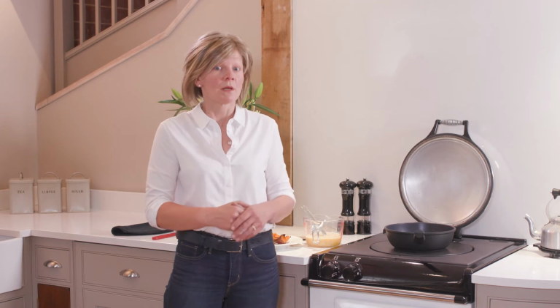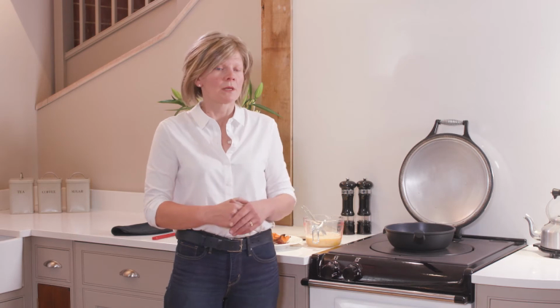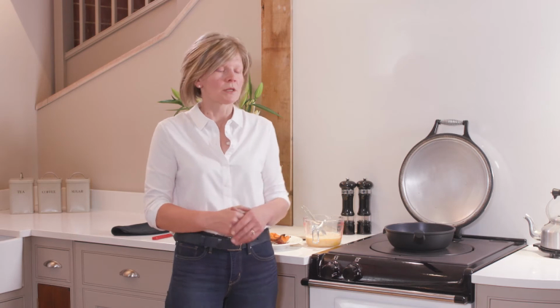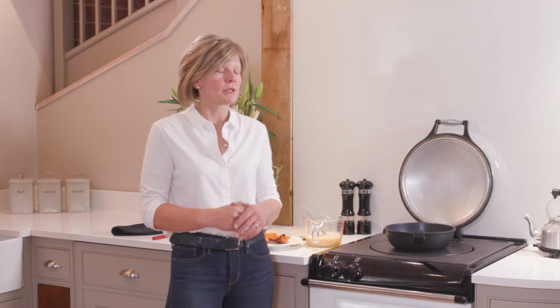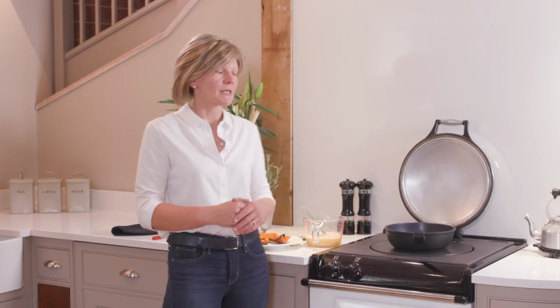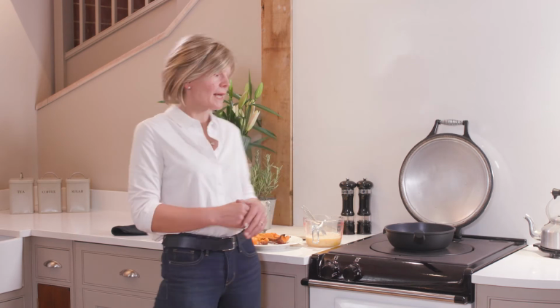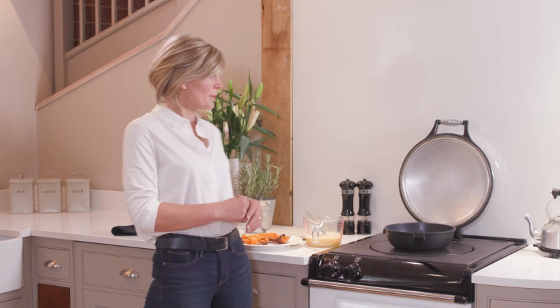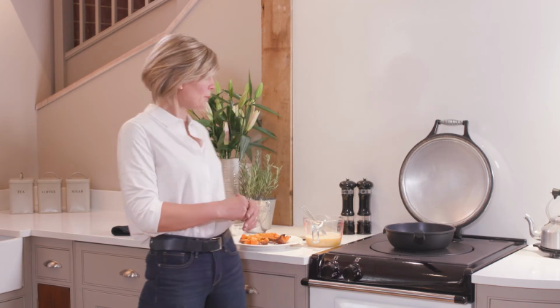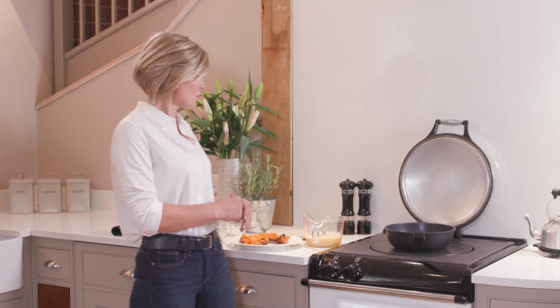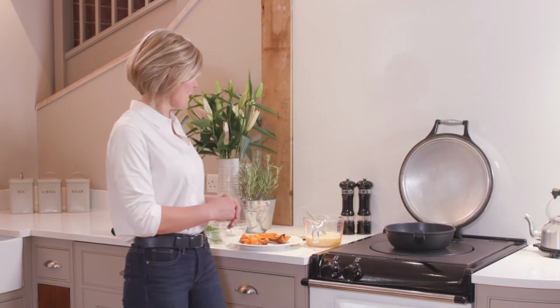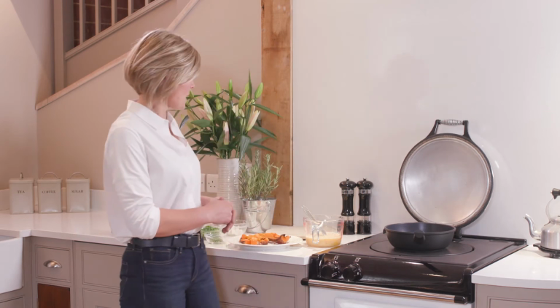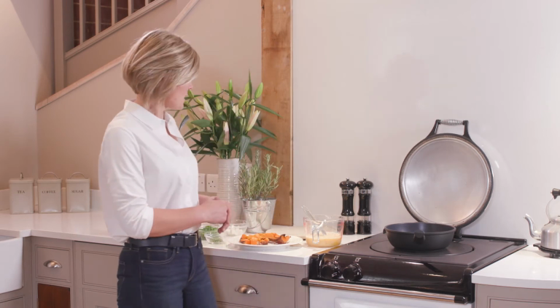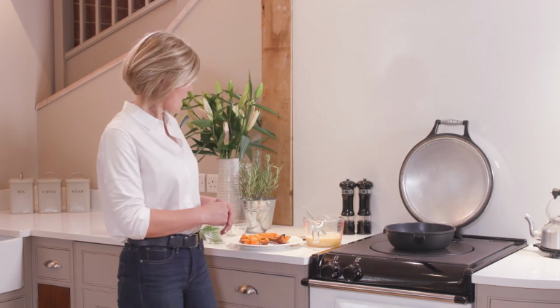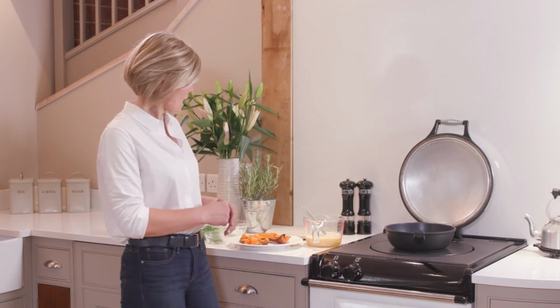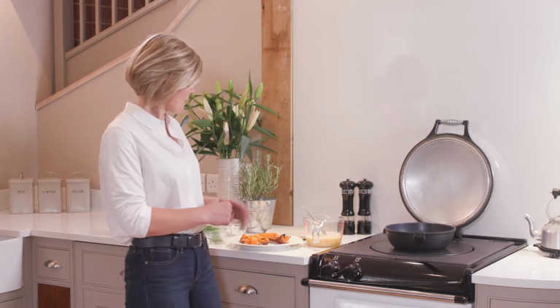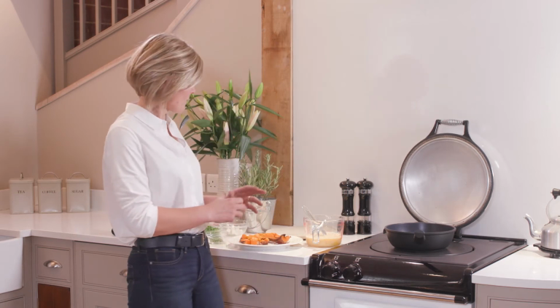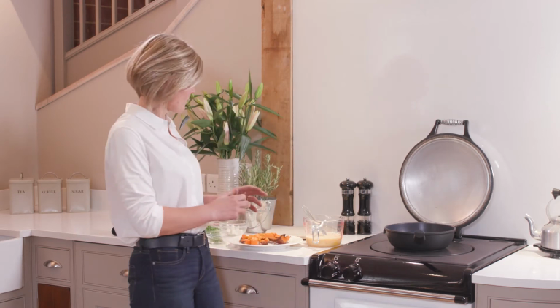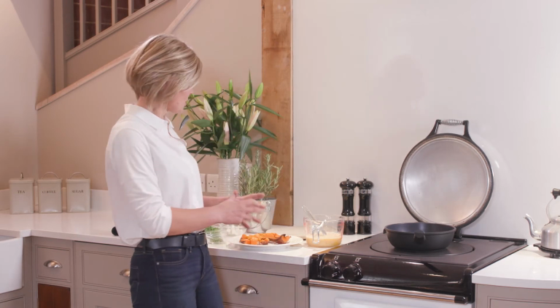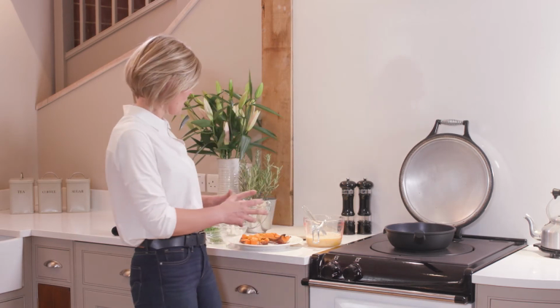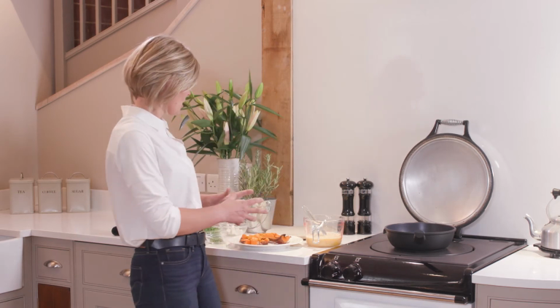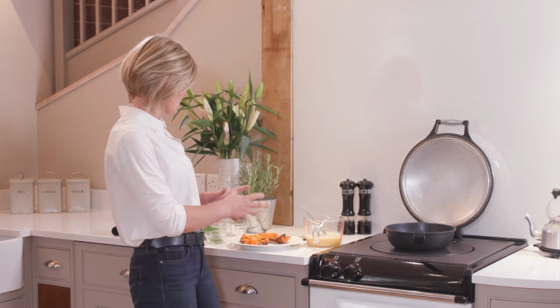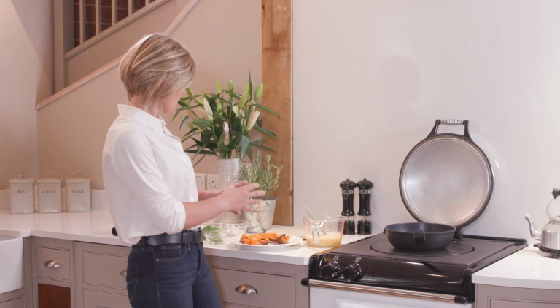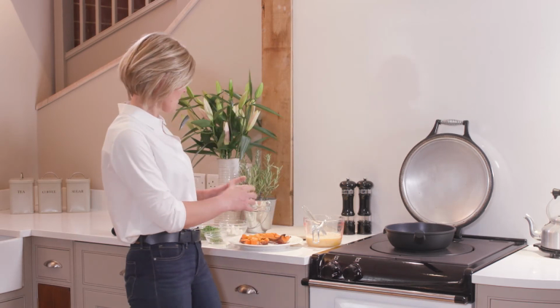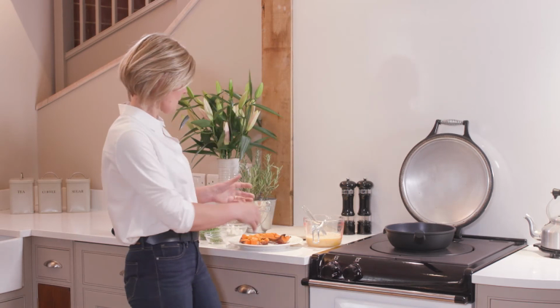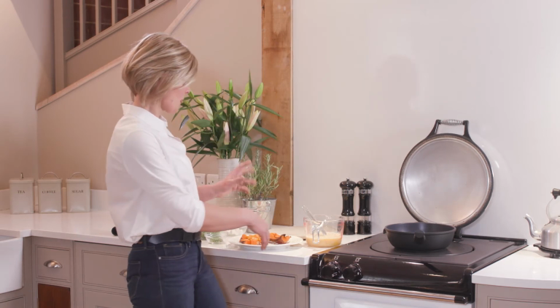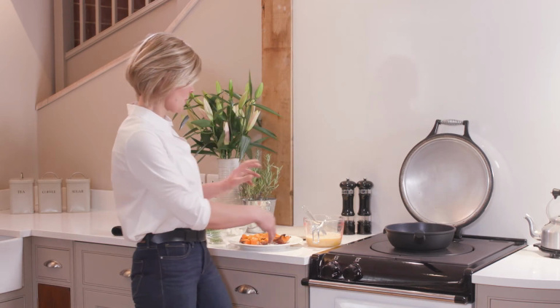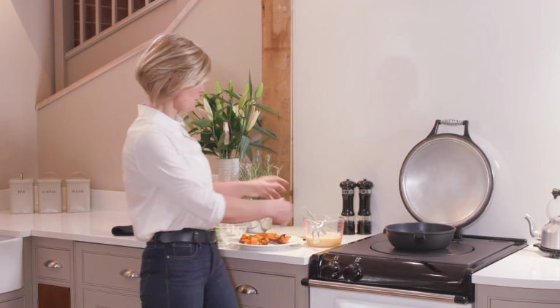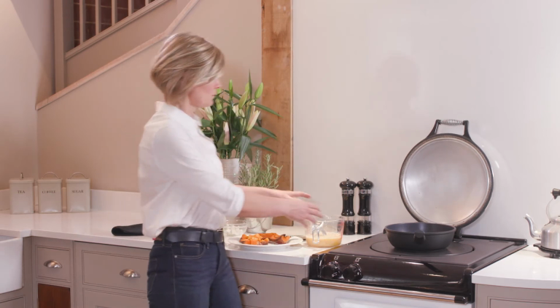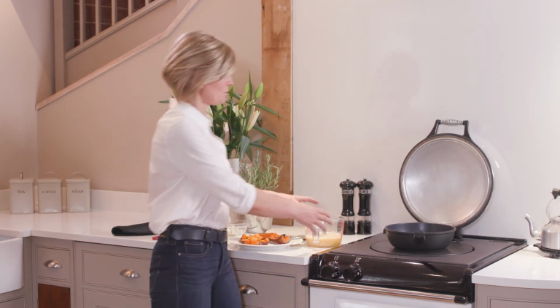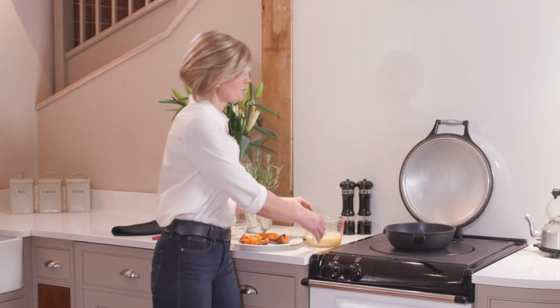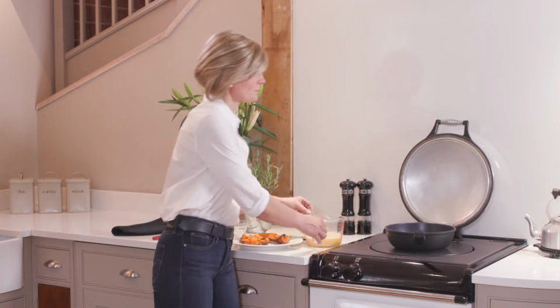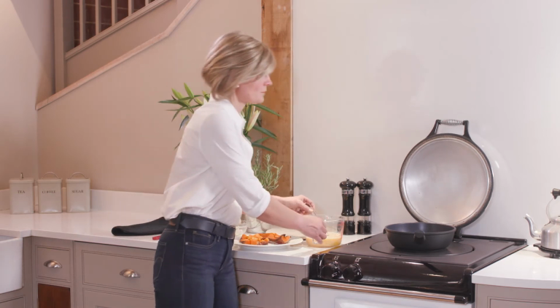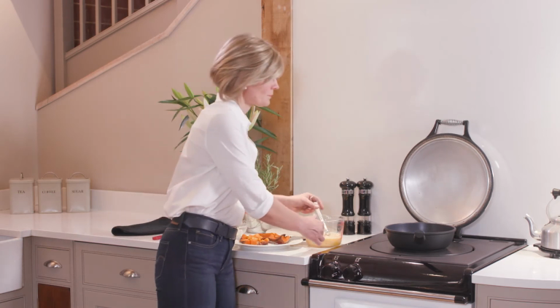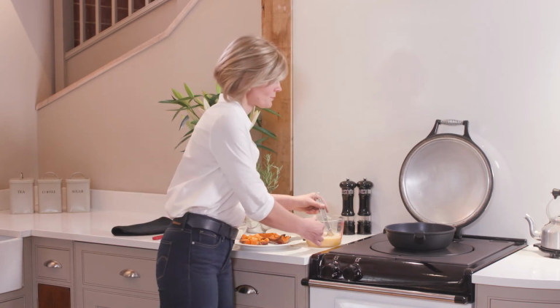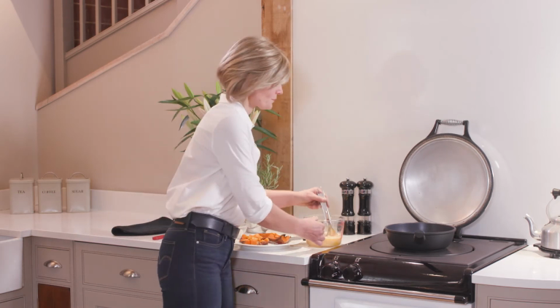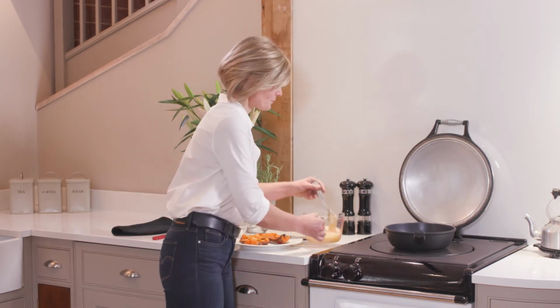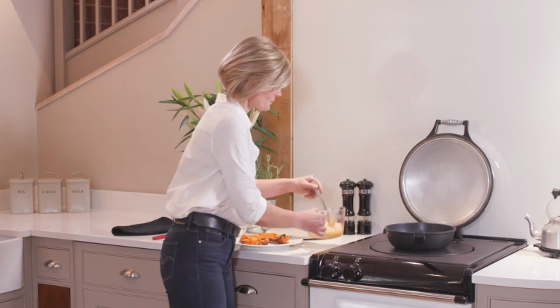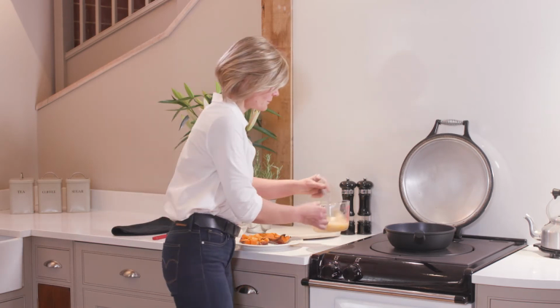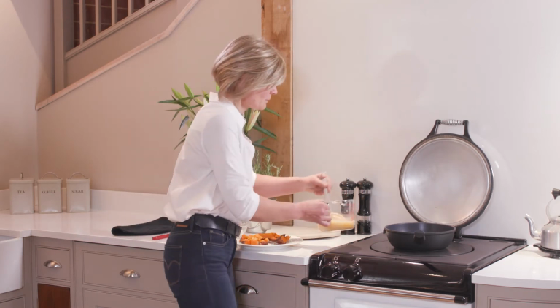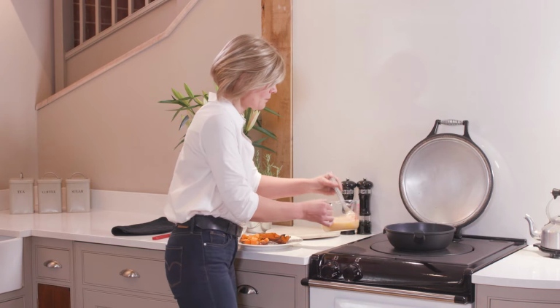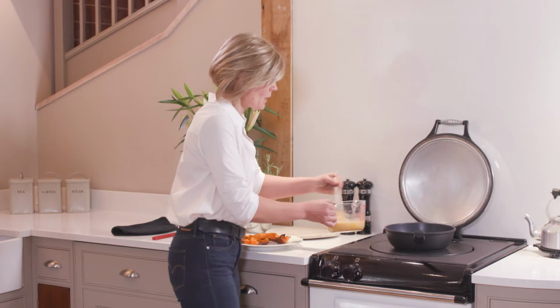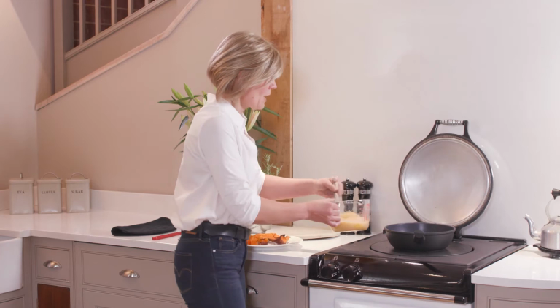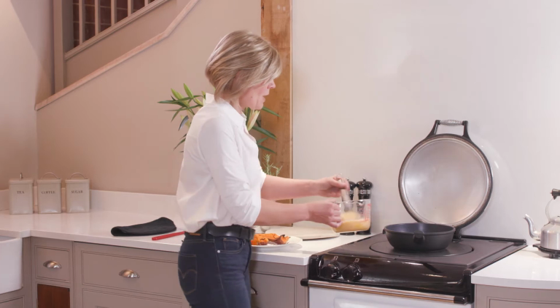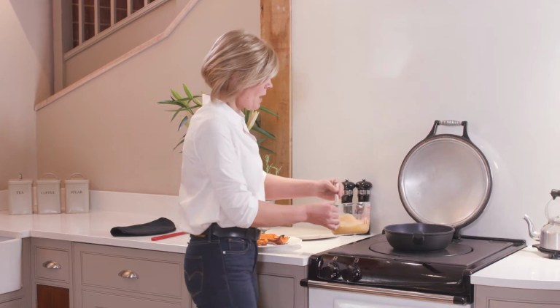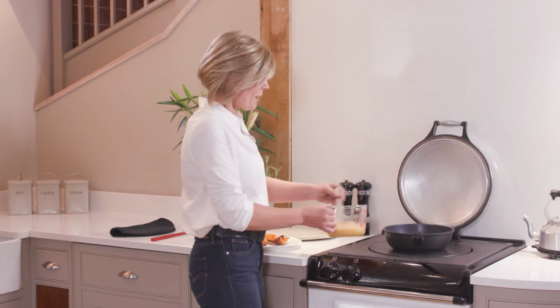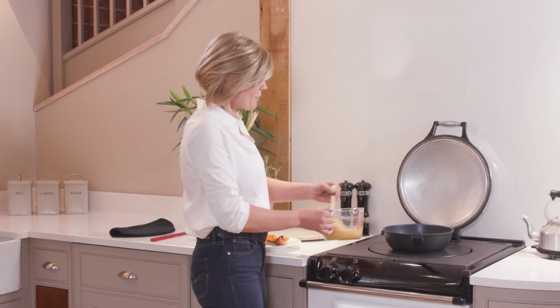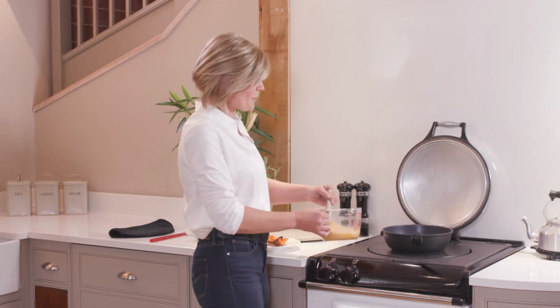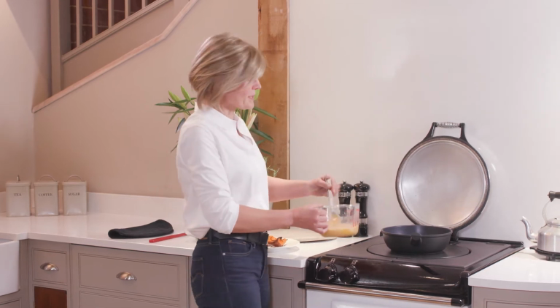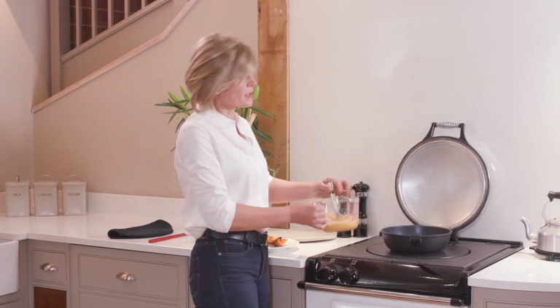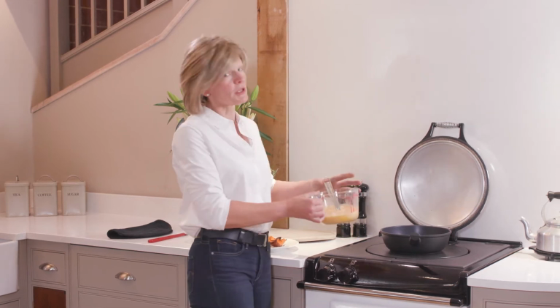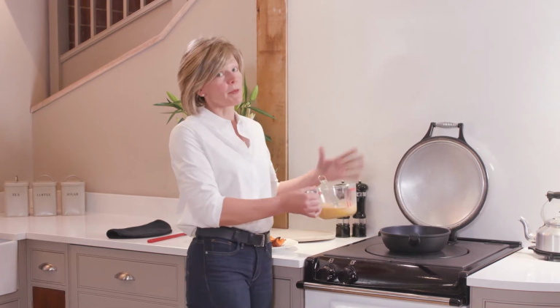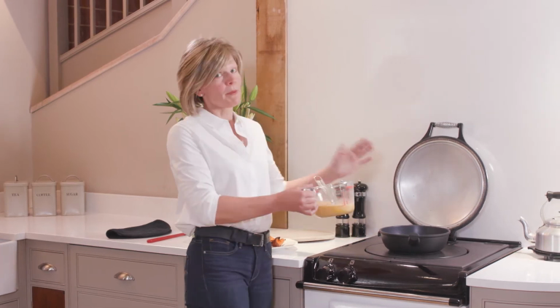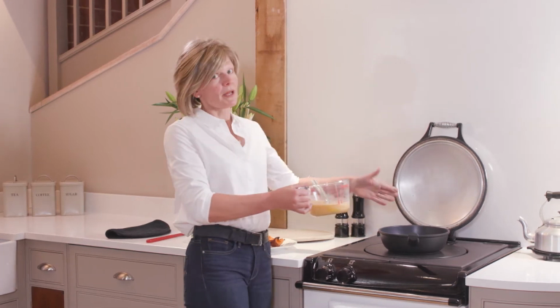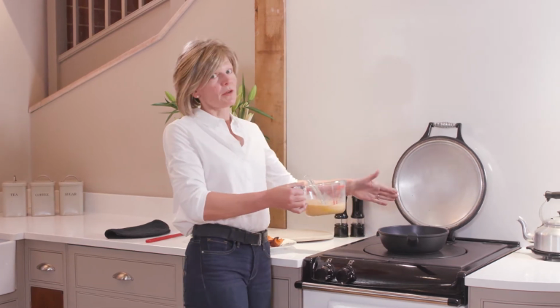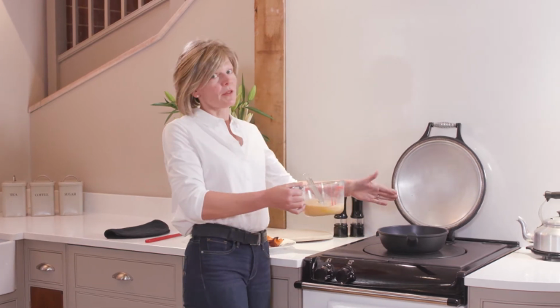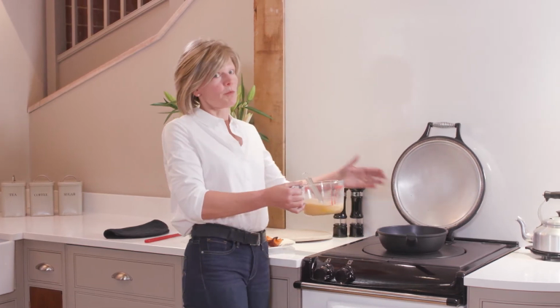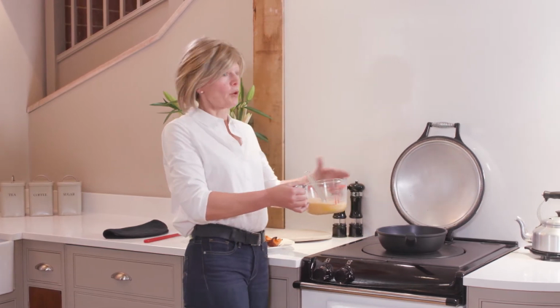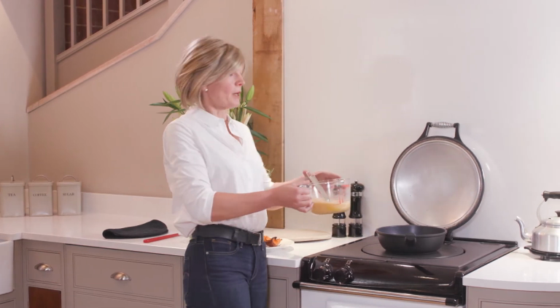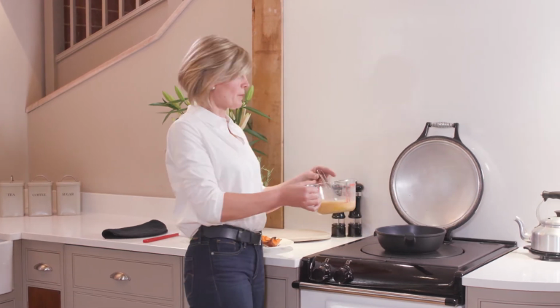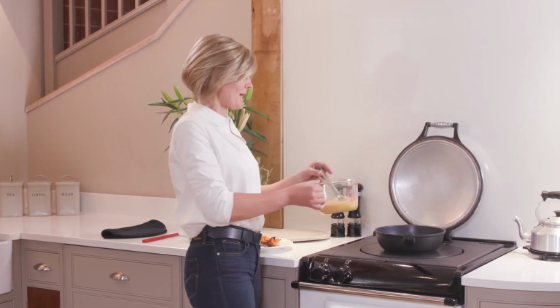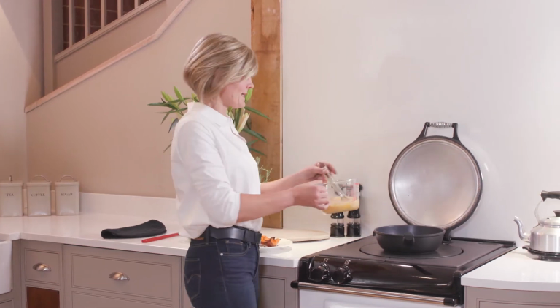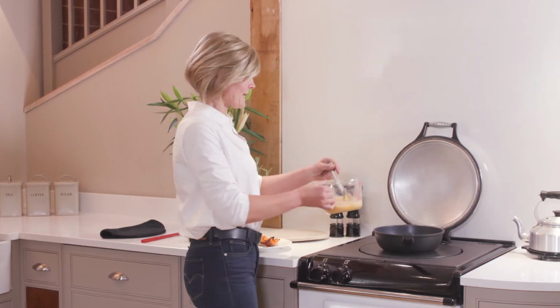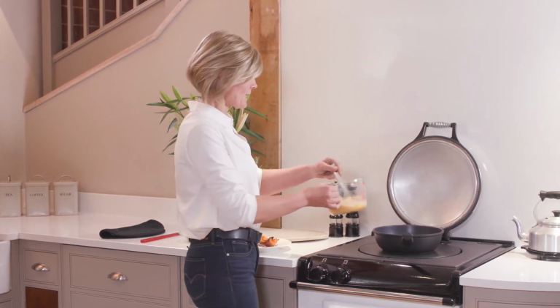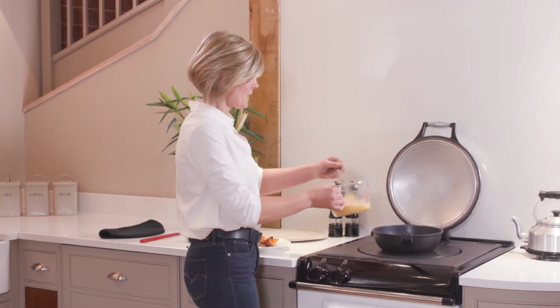So today I'm going to make a frittata. I've got my sauté pan on the boiling plate setting.